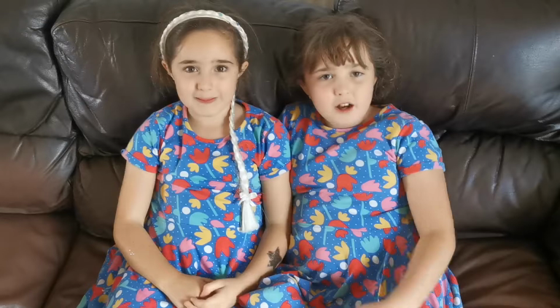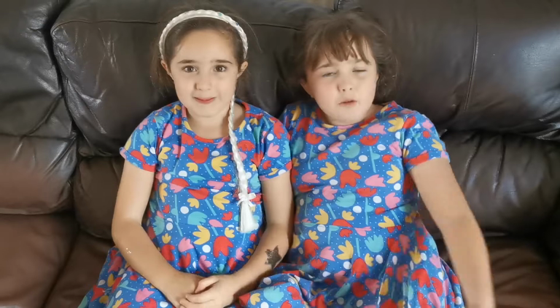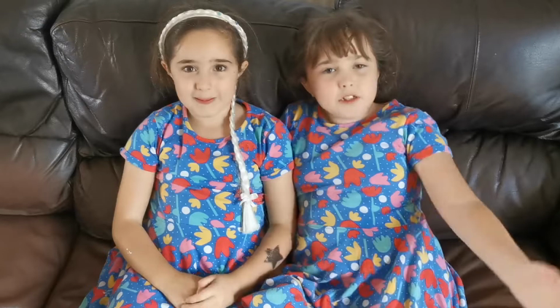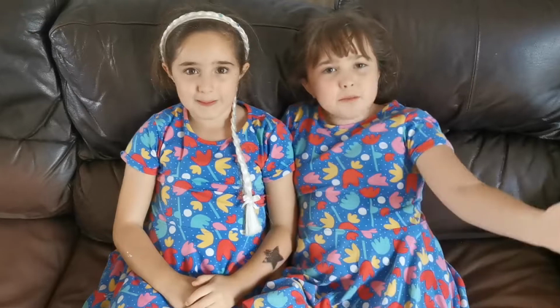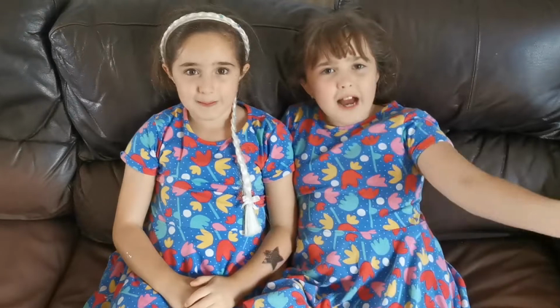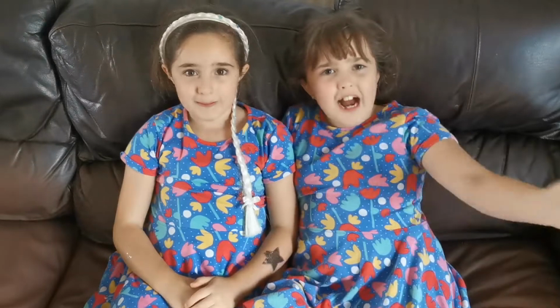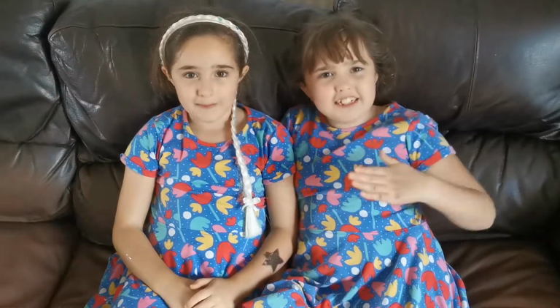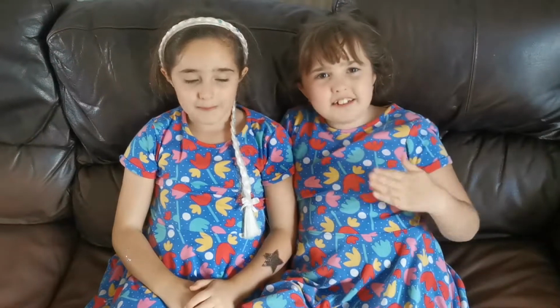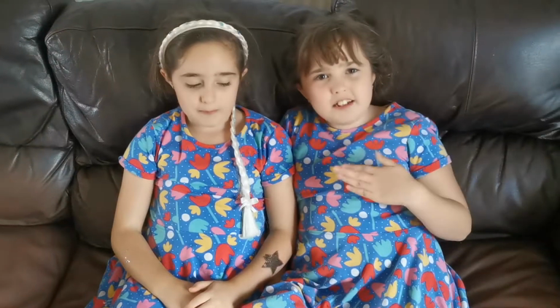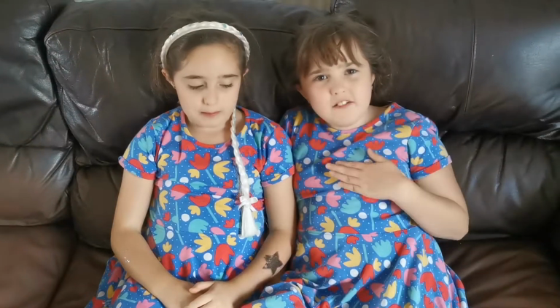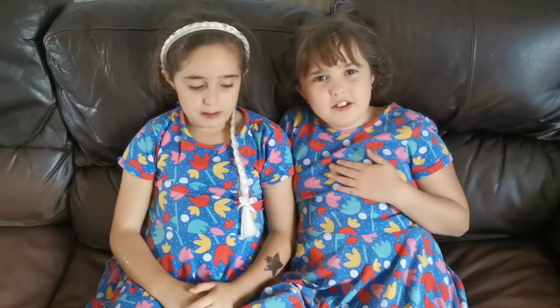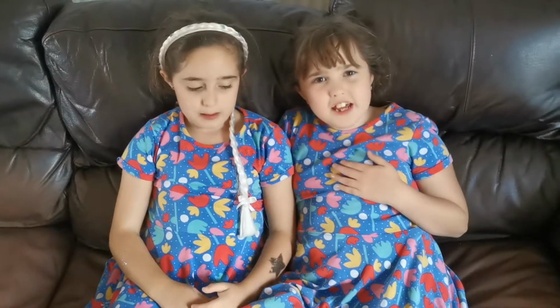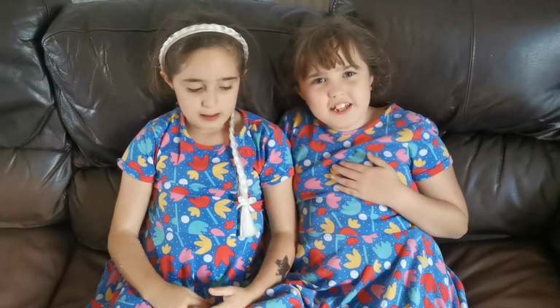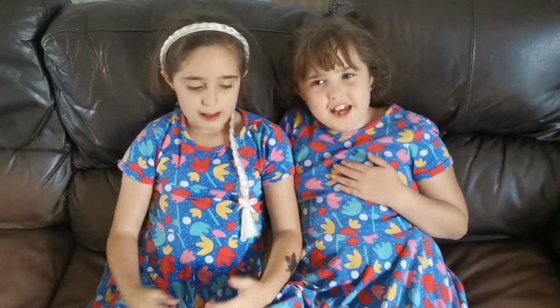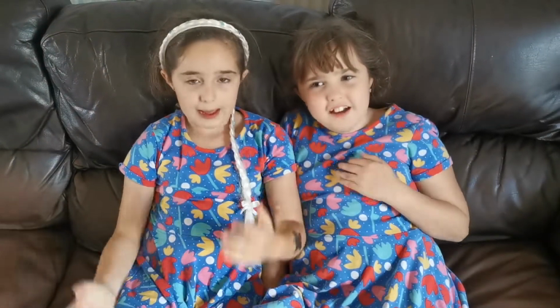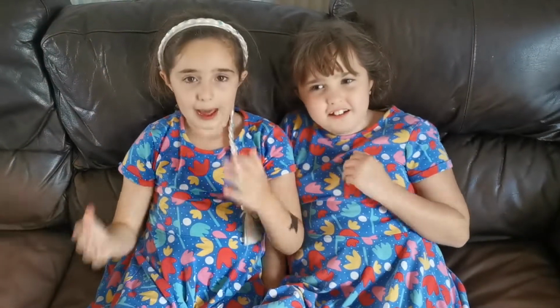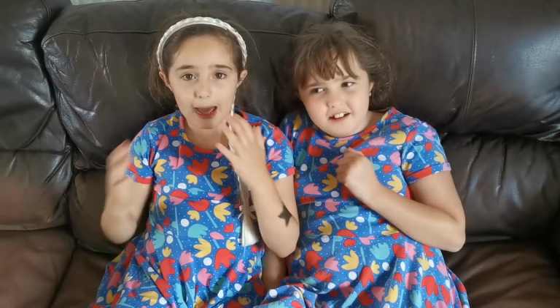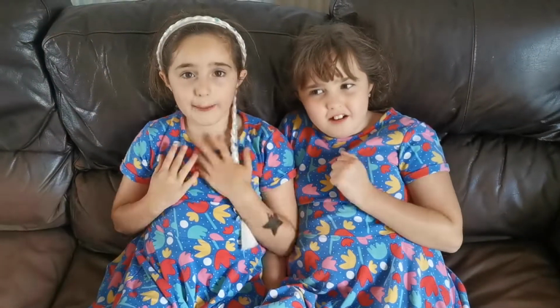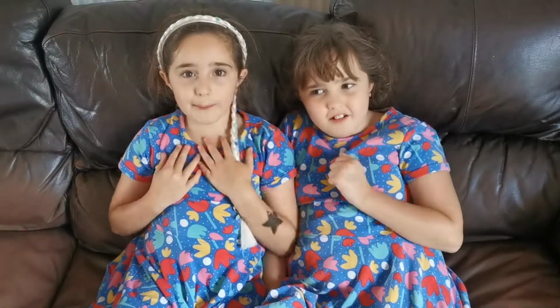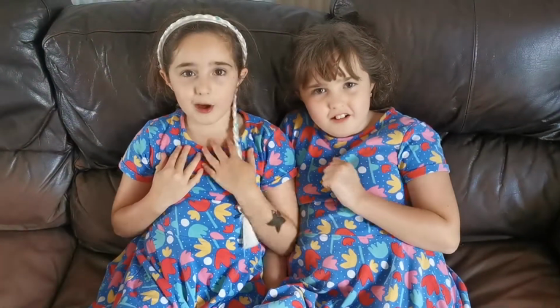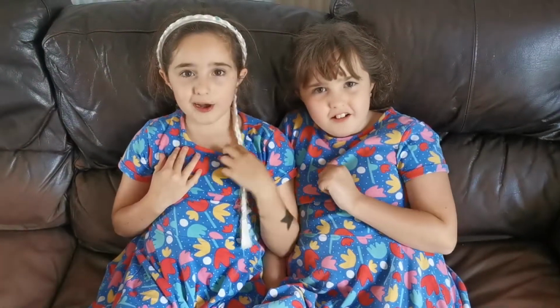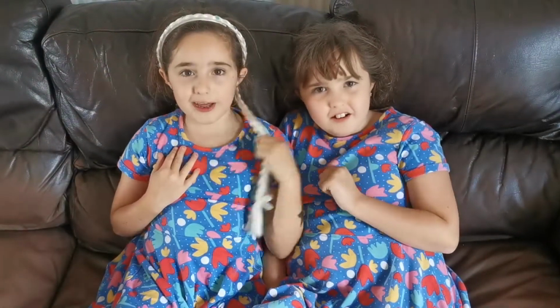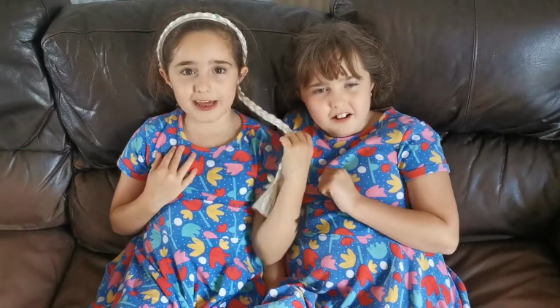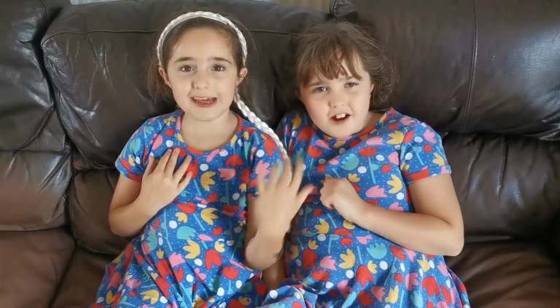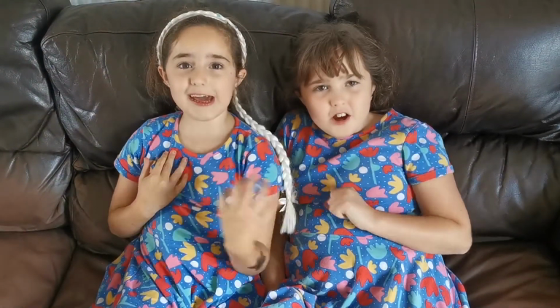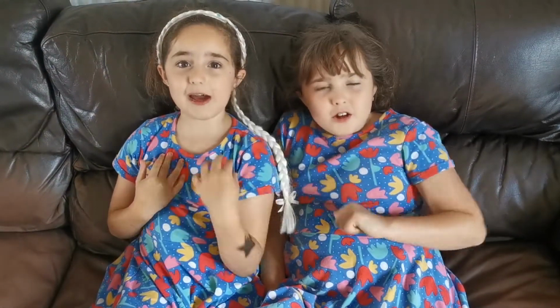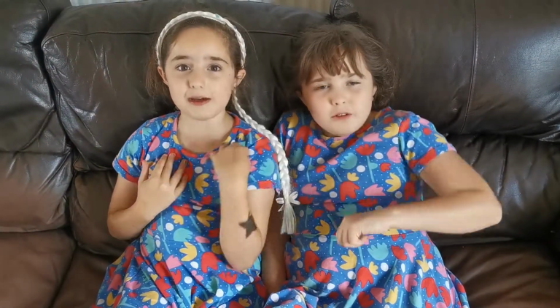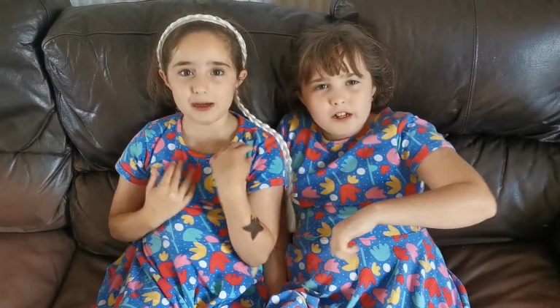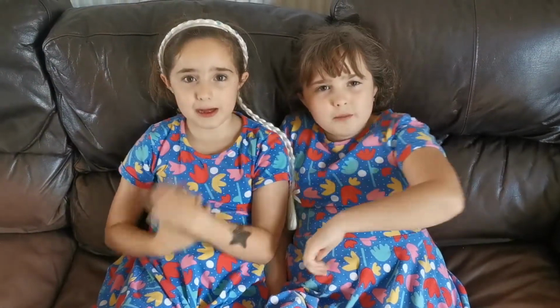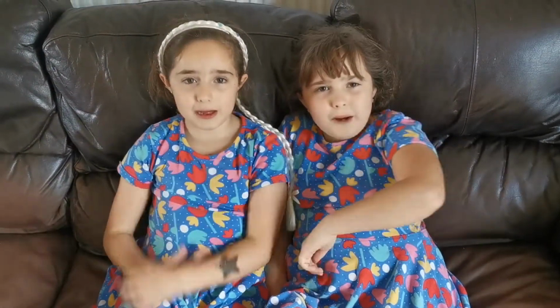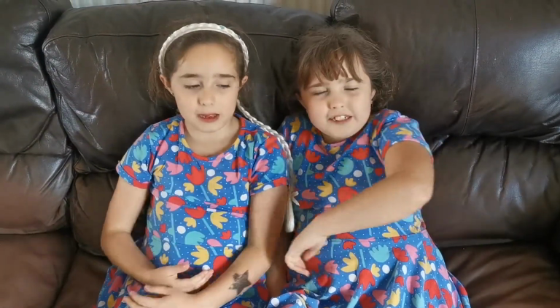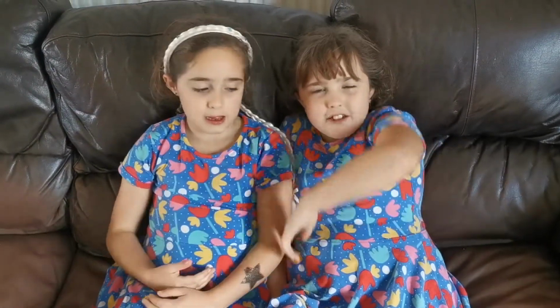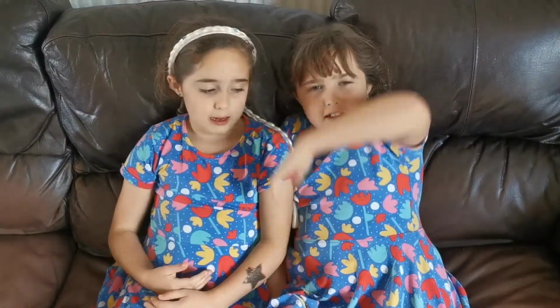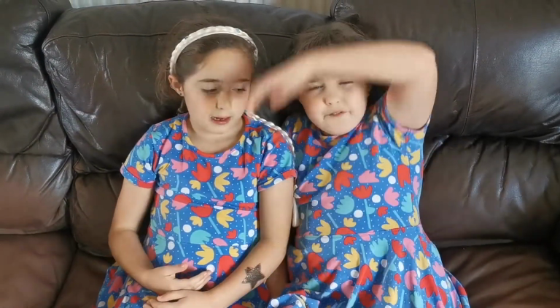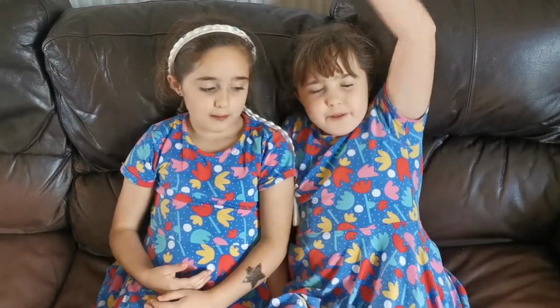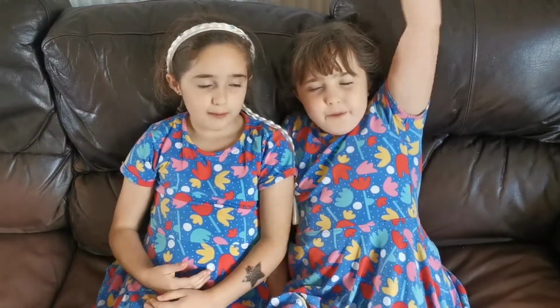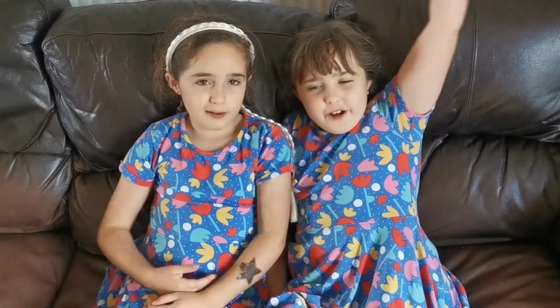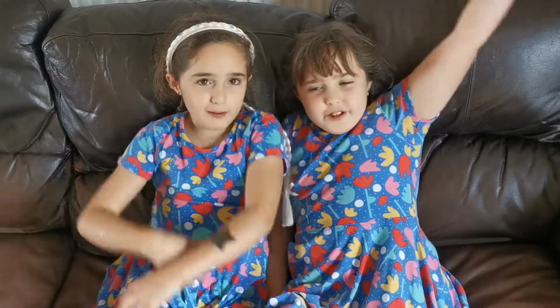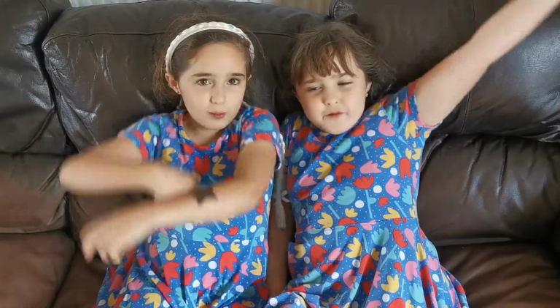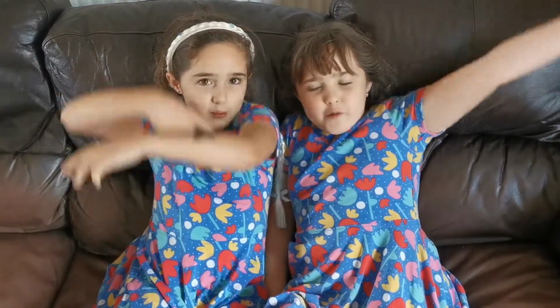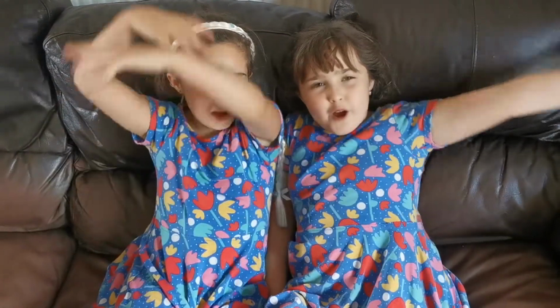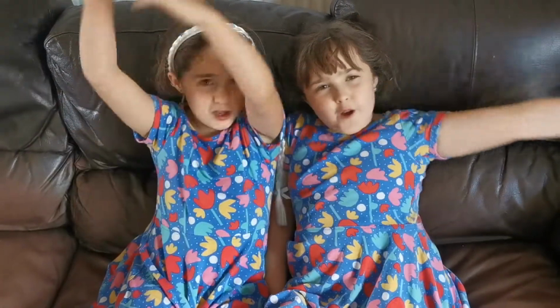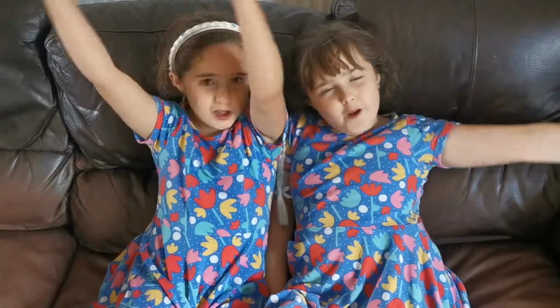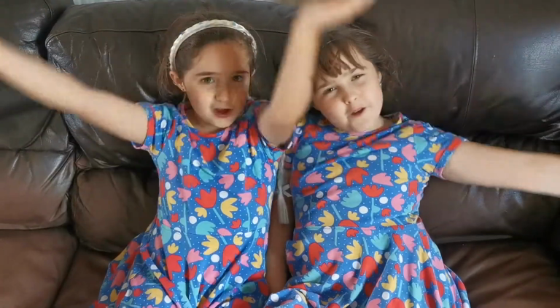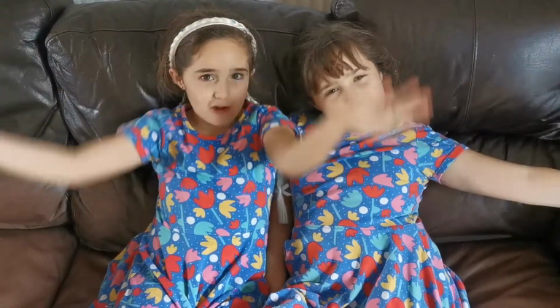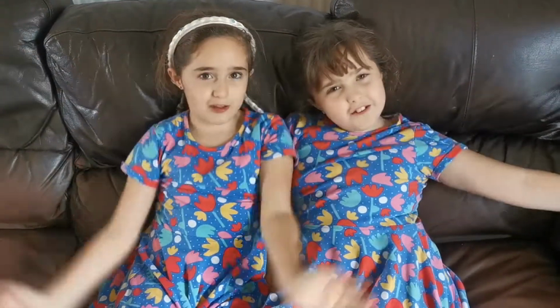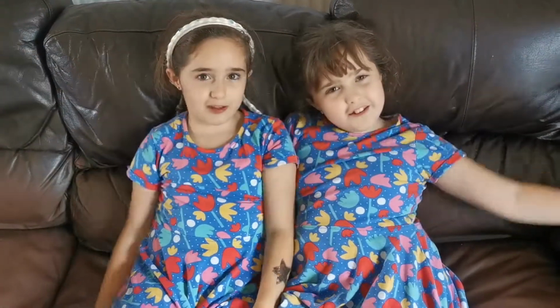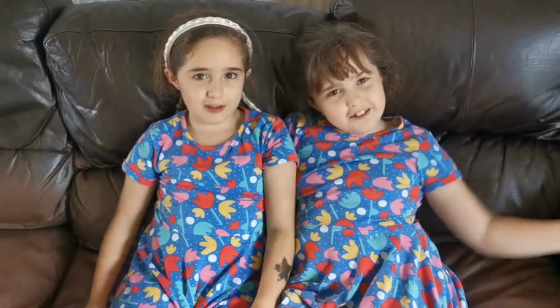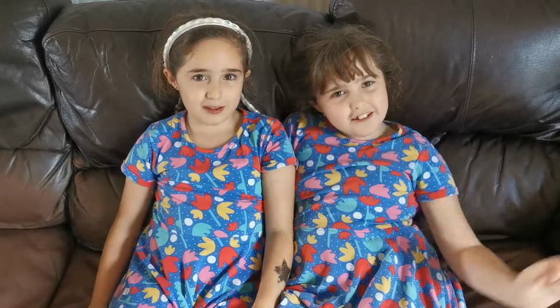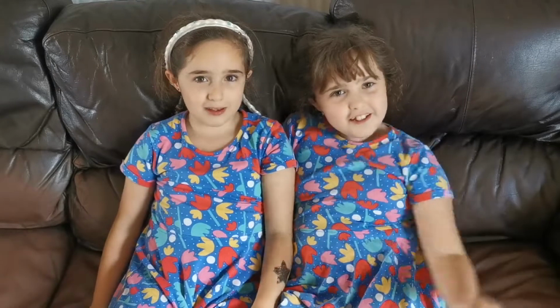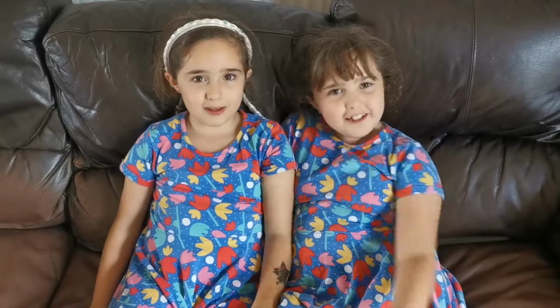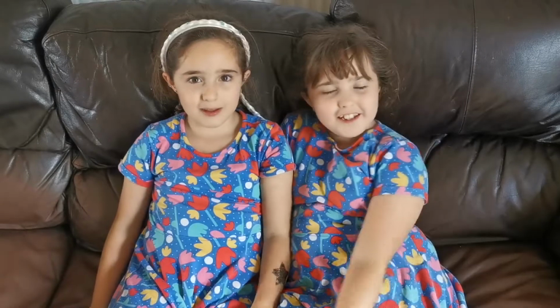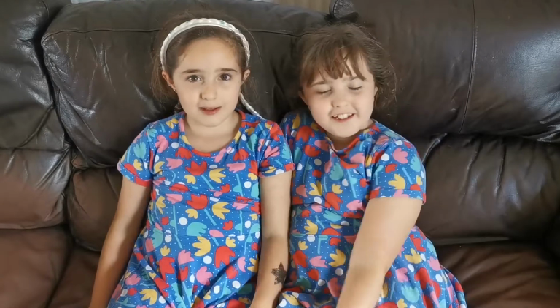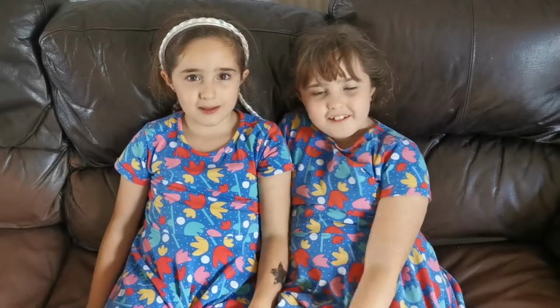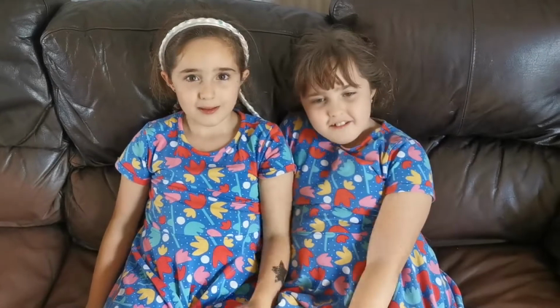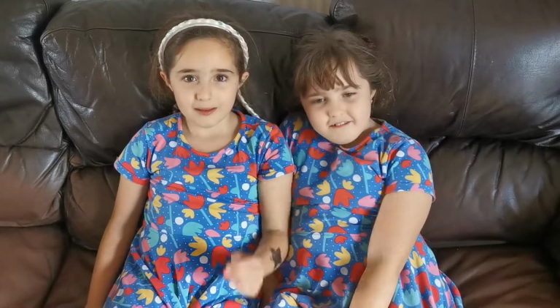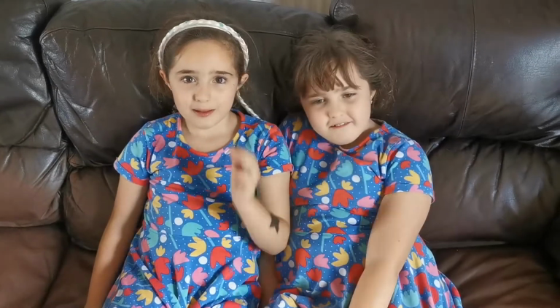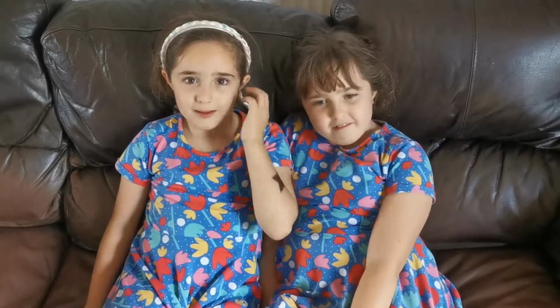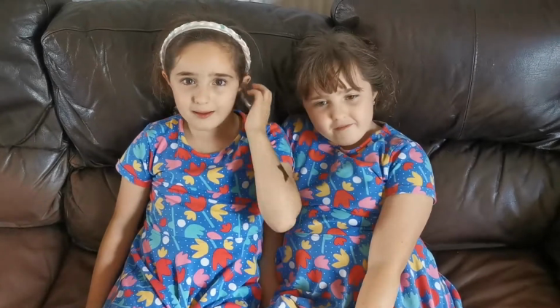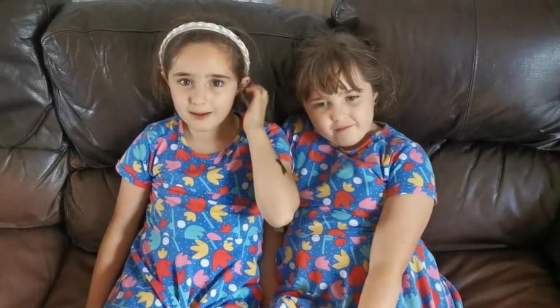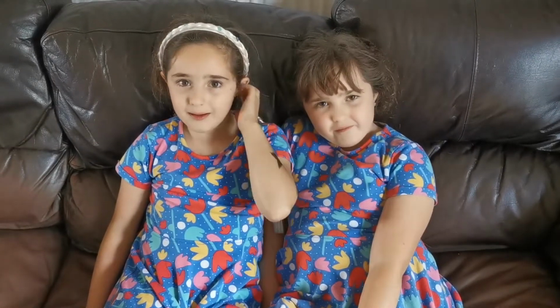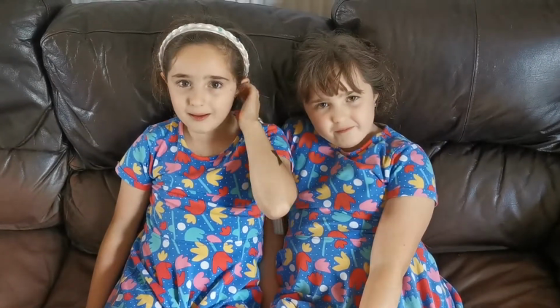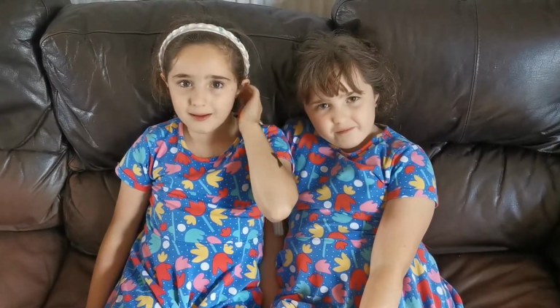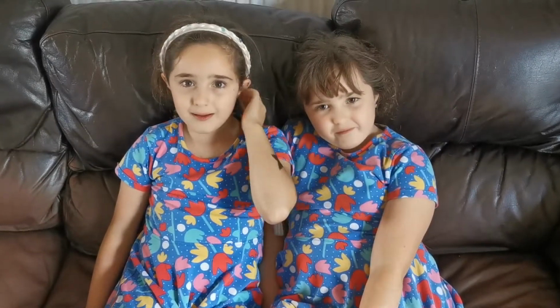What's up guys, it's Olivia here. And Molly here. Welcome back to another video of Molly's World. So guys, what's been happening?